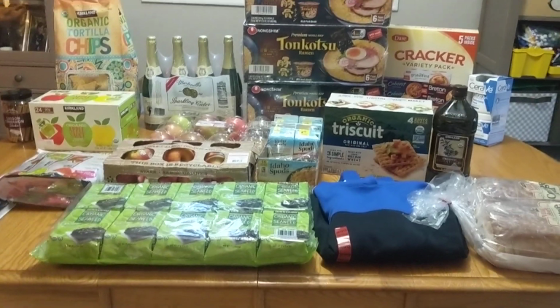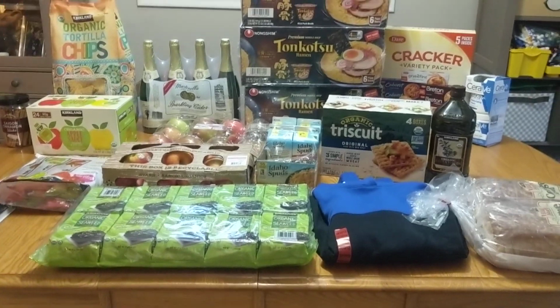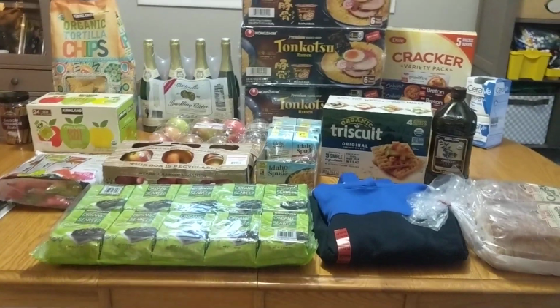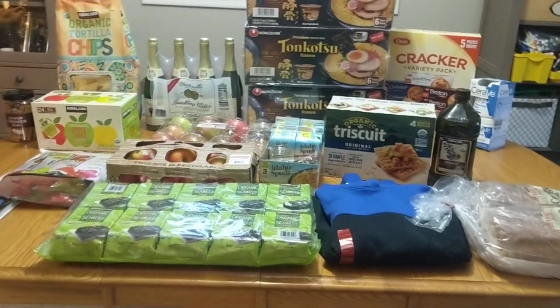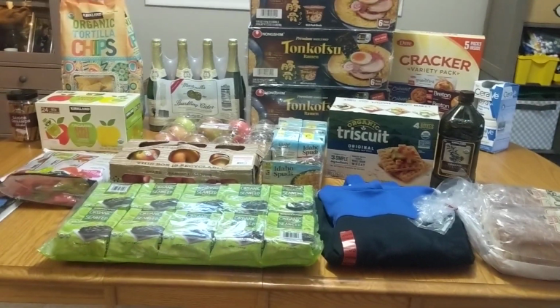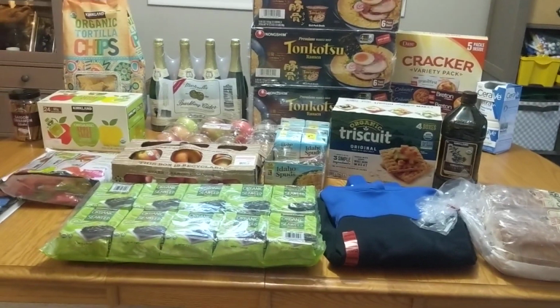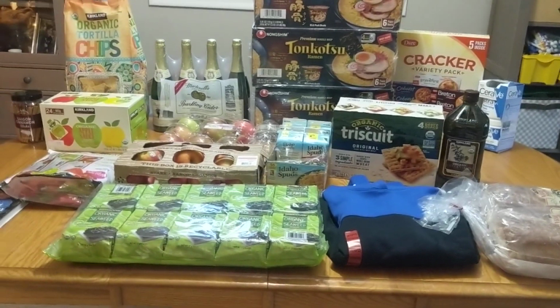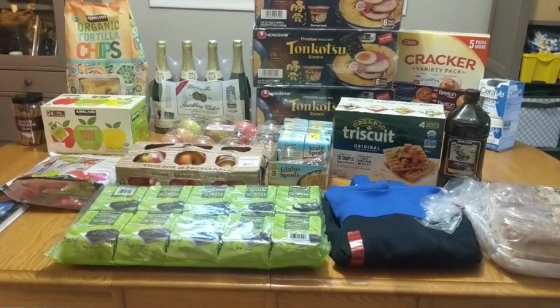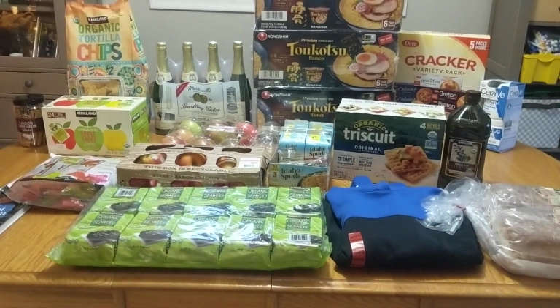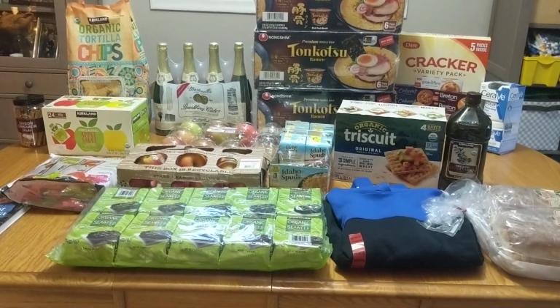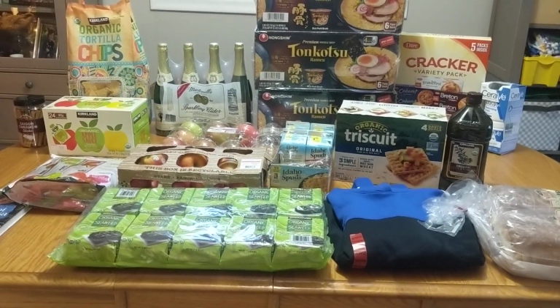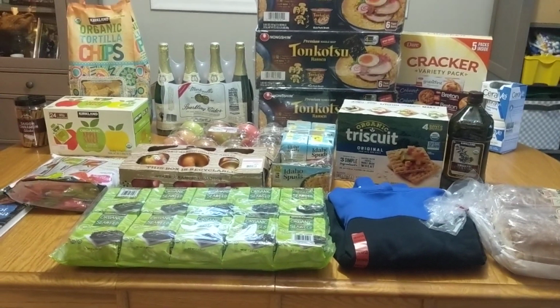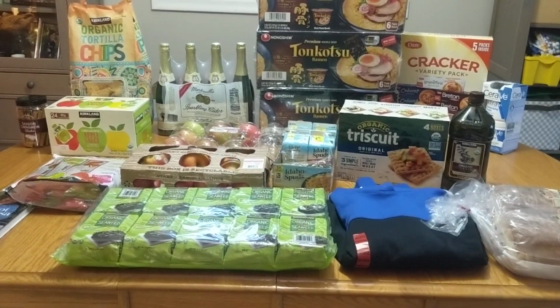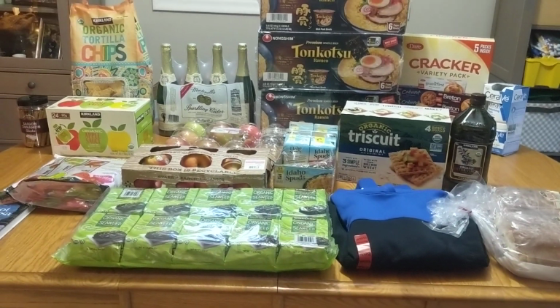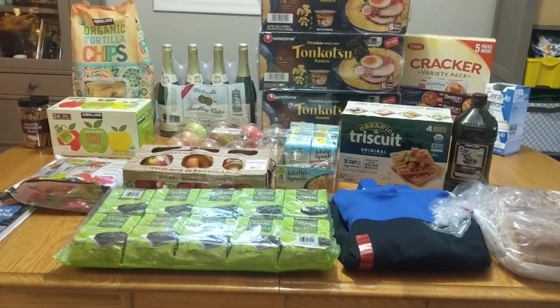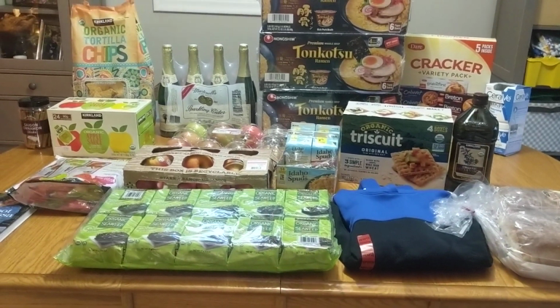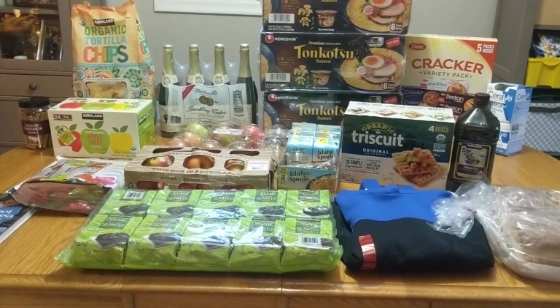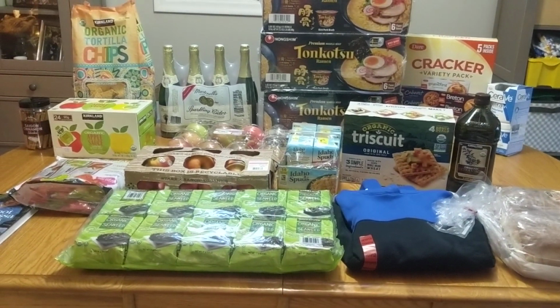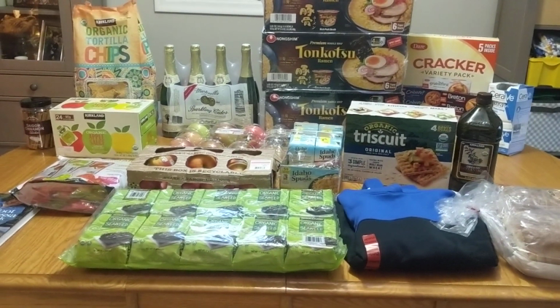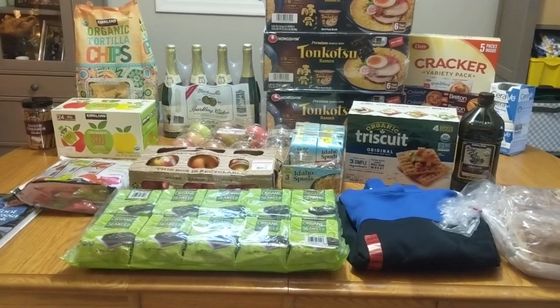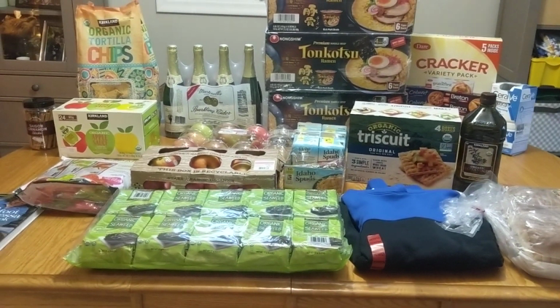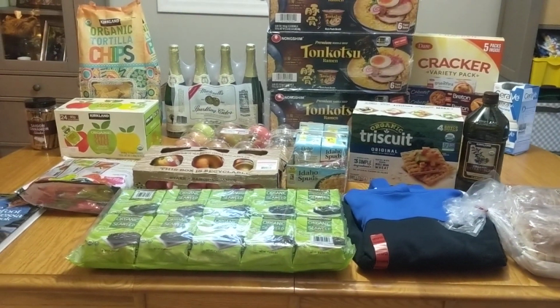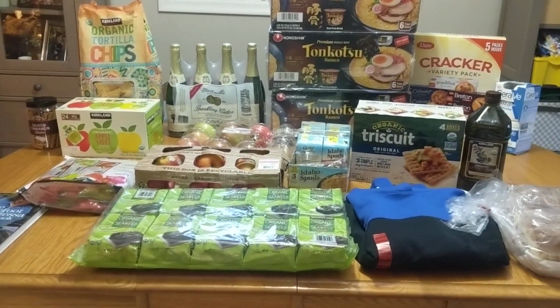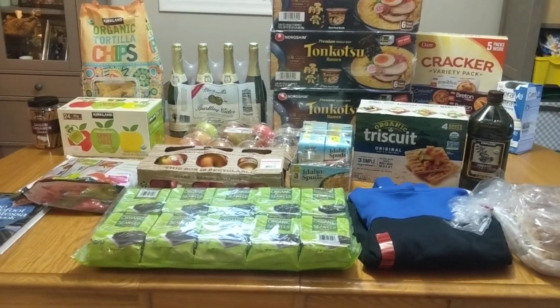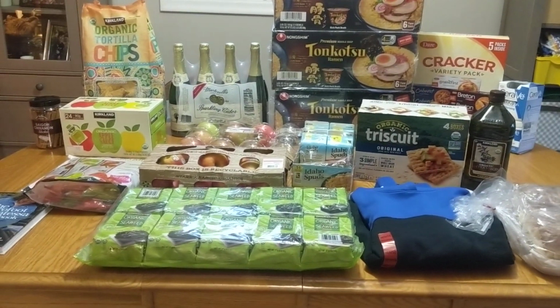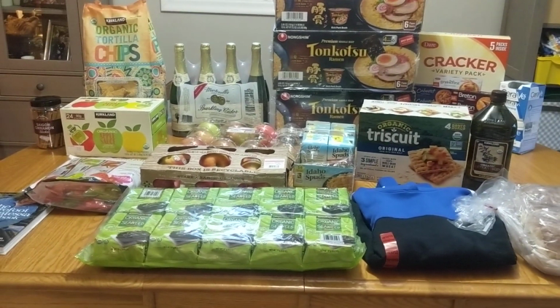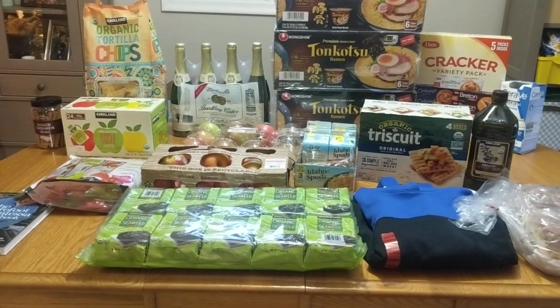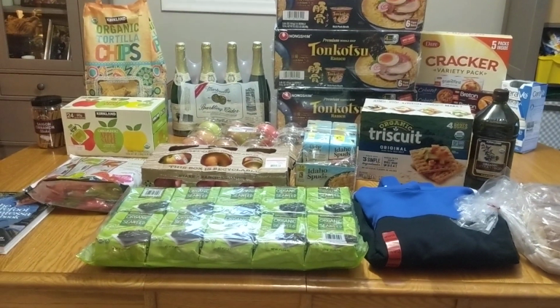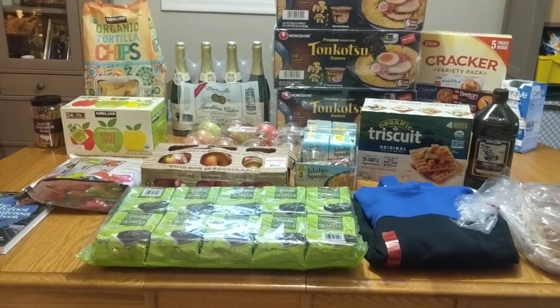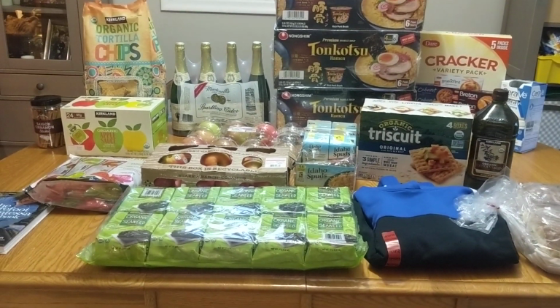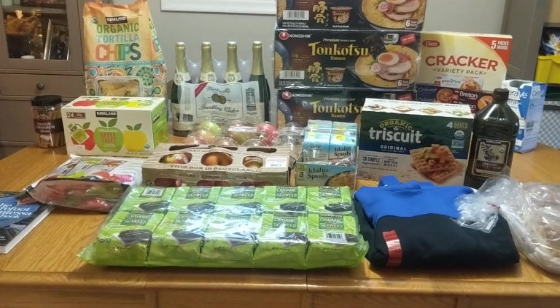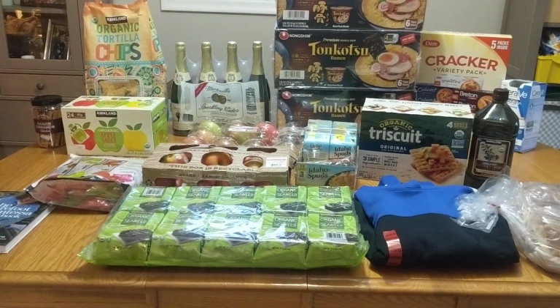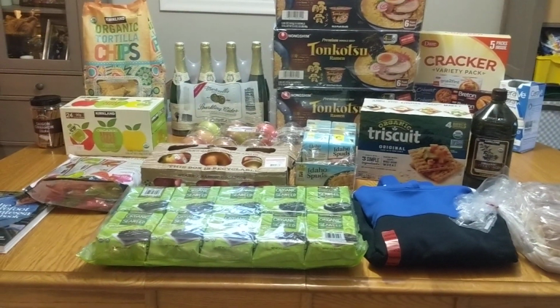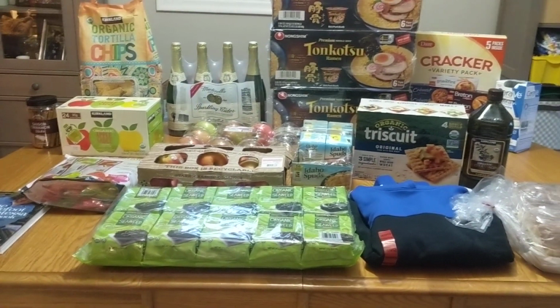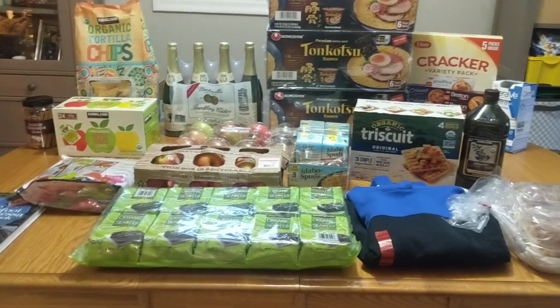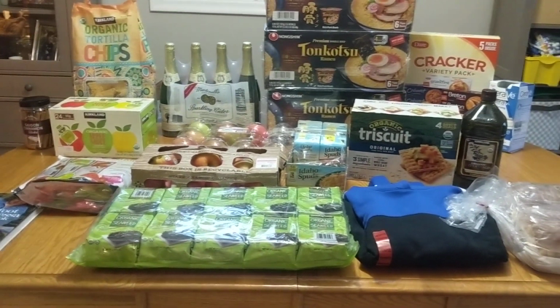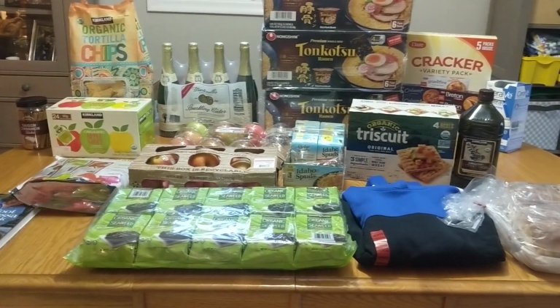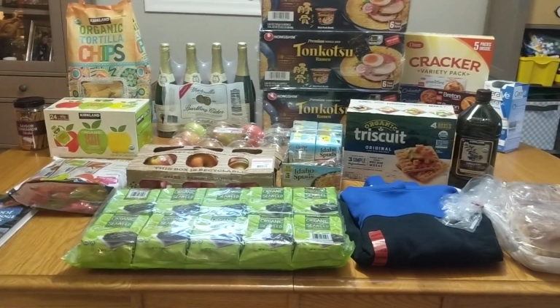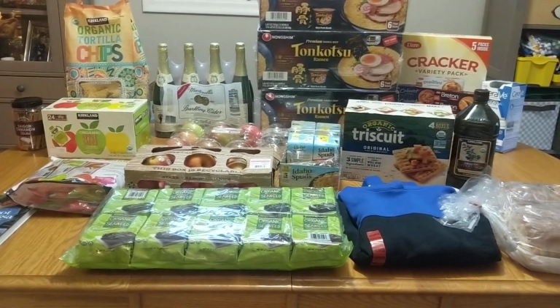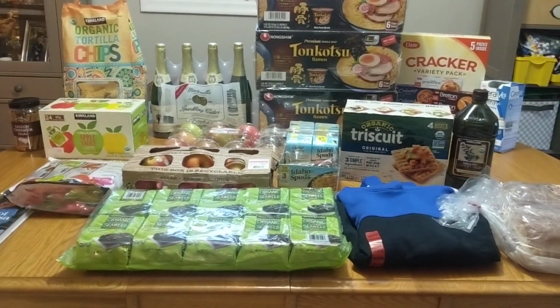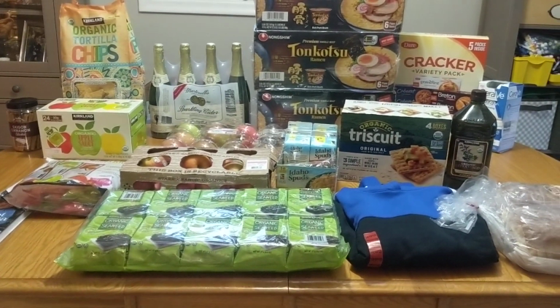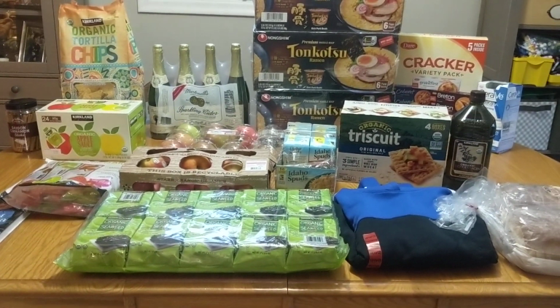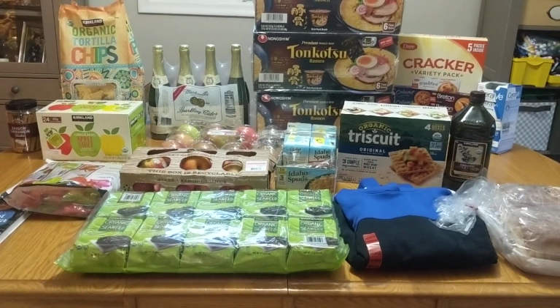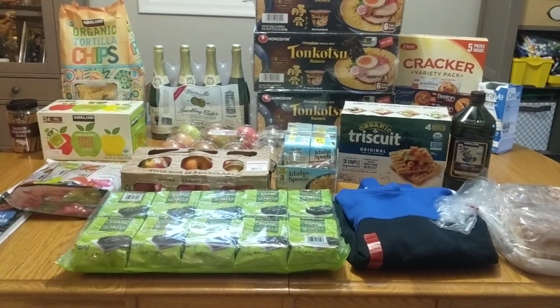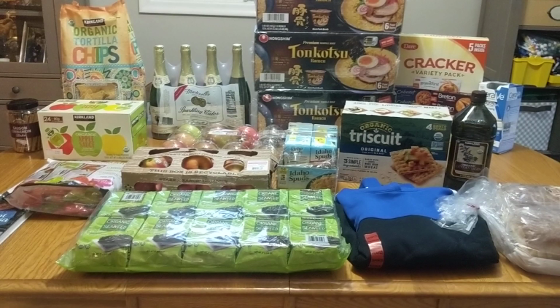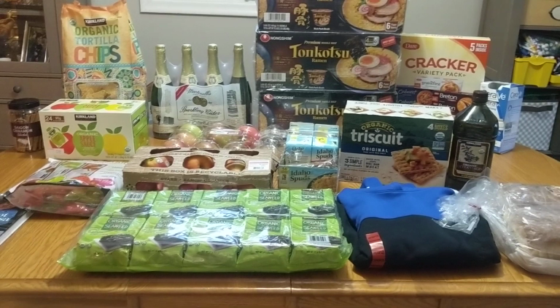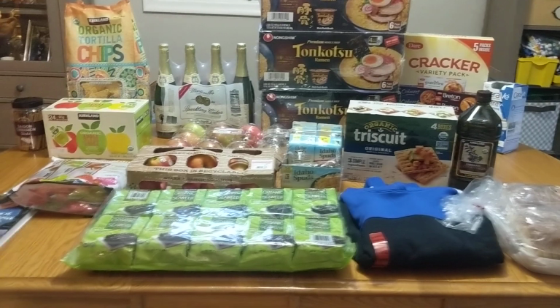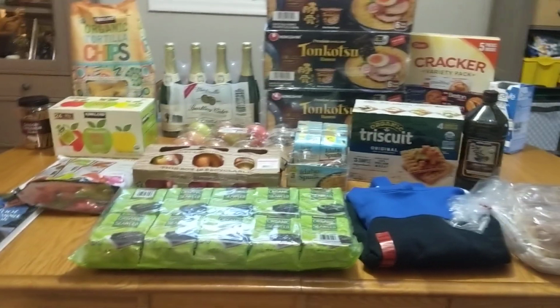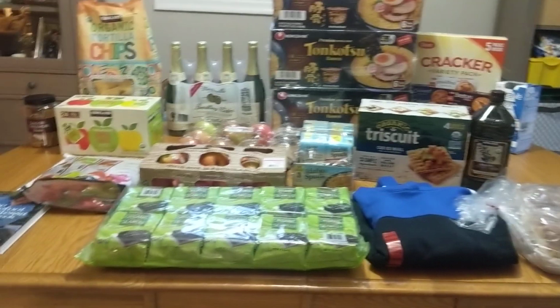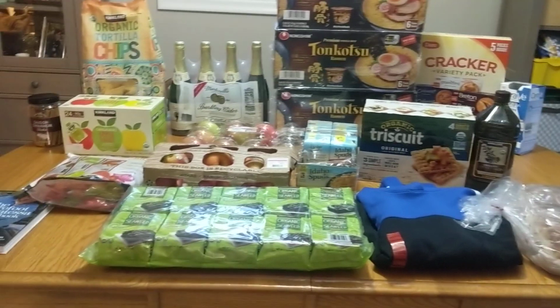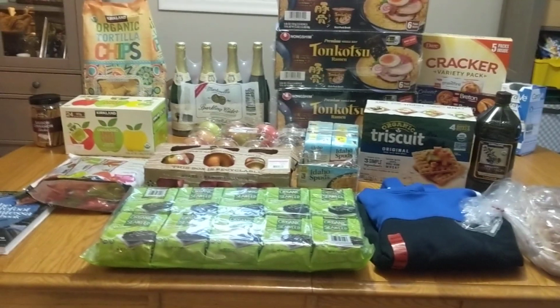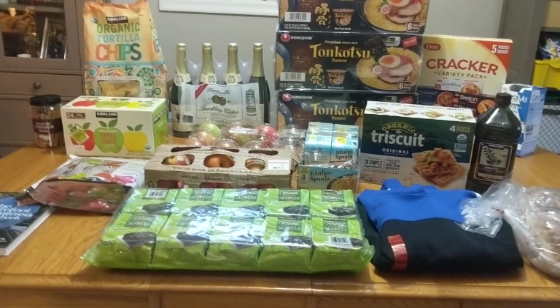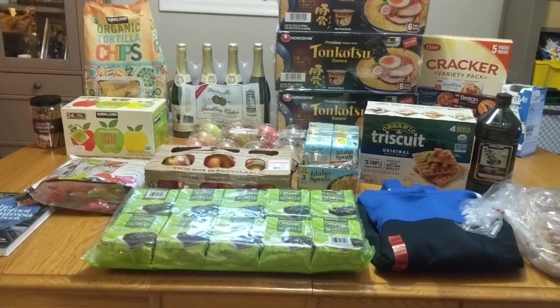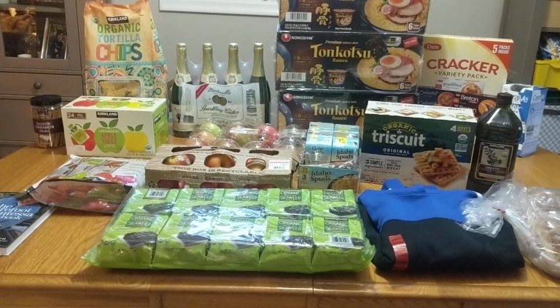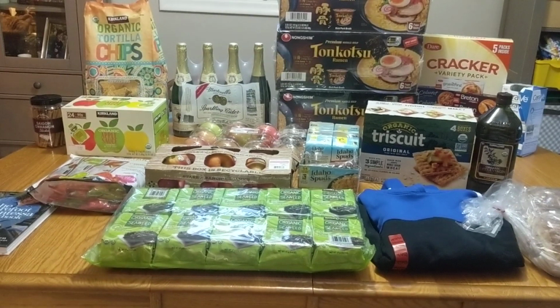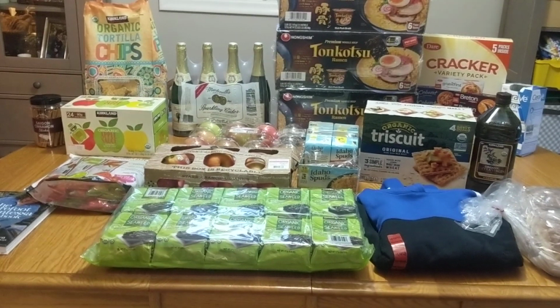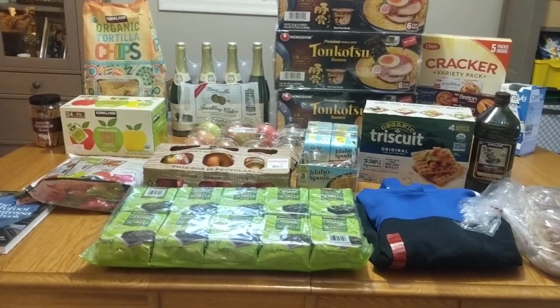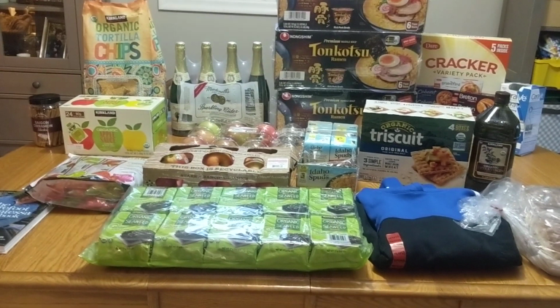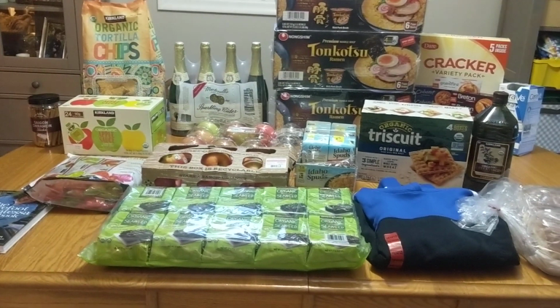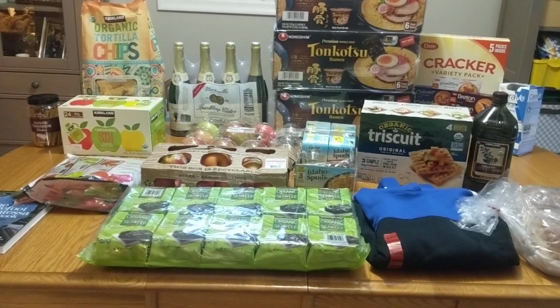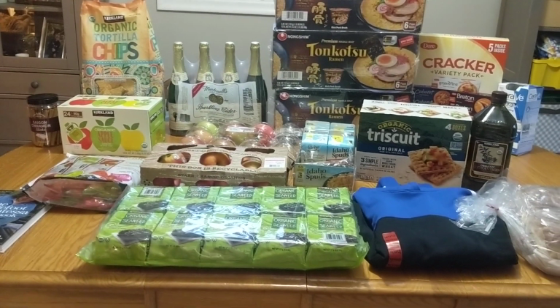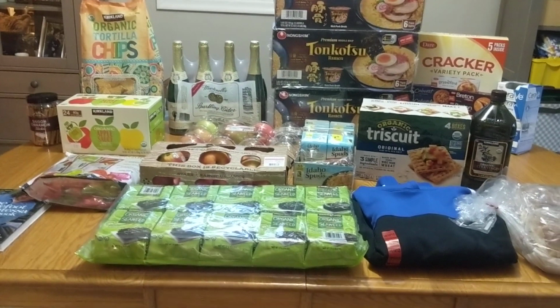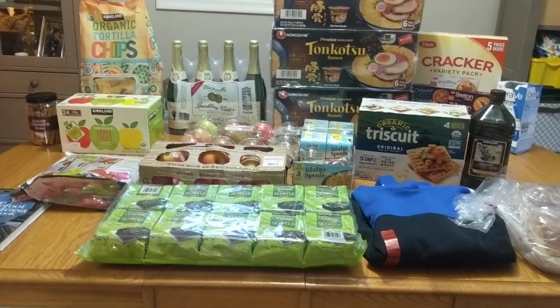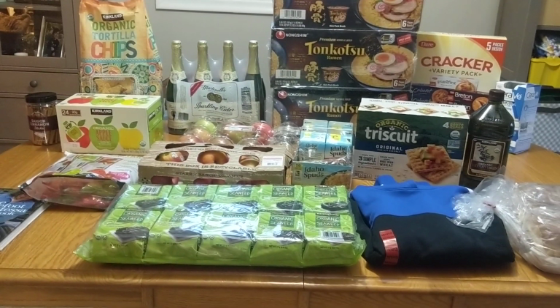Welcome friends, I'm Meredith, better known around the internet as Mayor of All Trades, and today I have my monthly Costco haul for you.